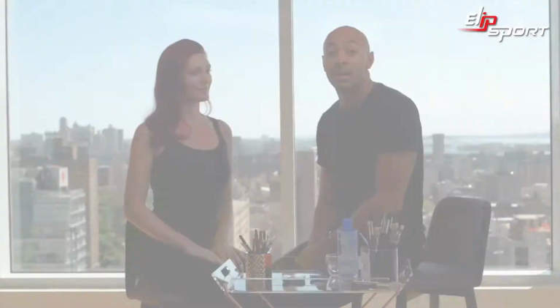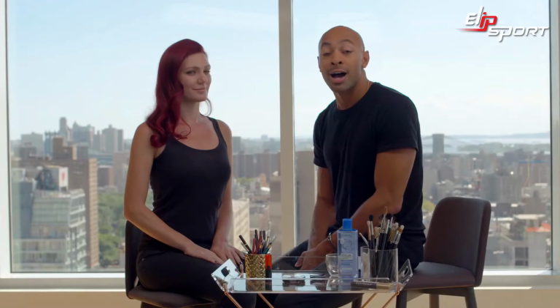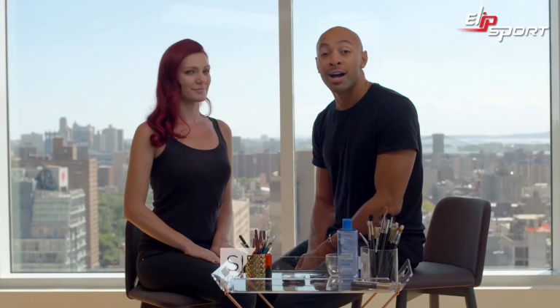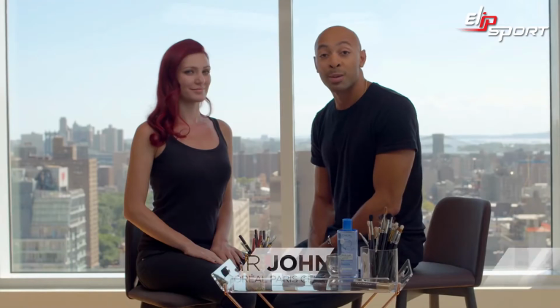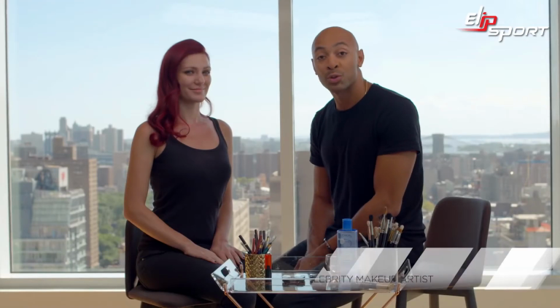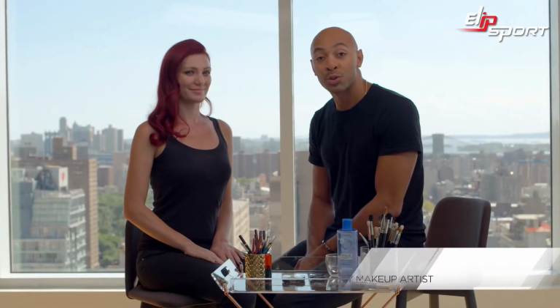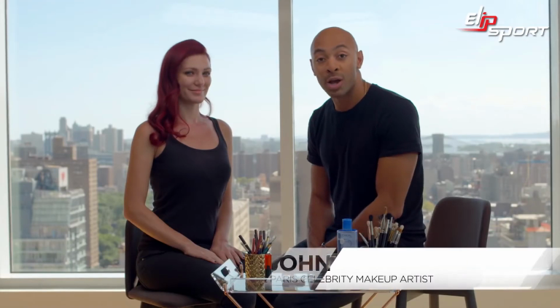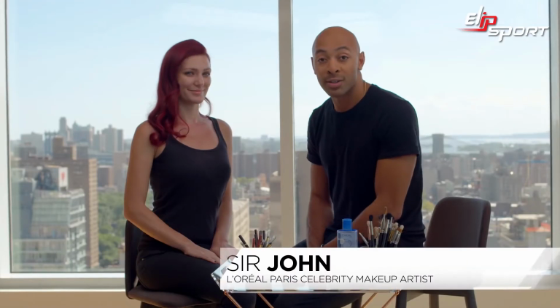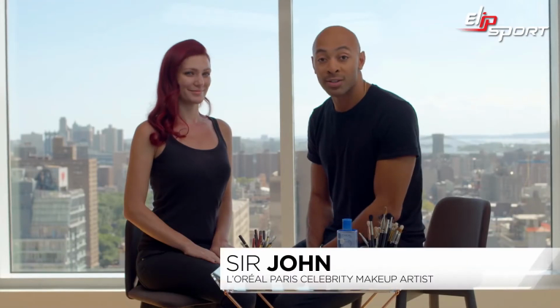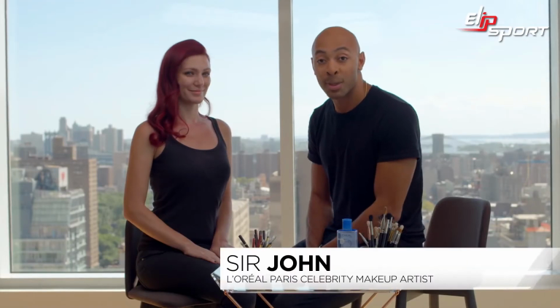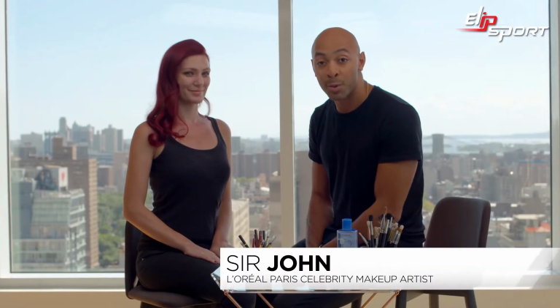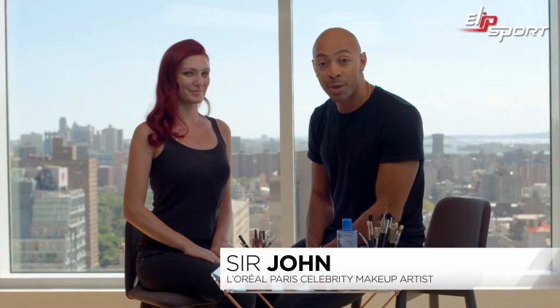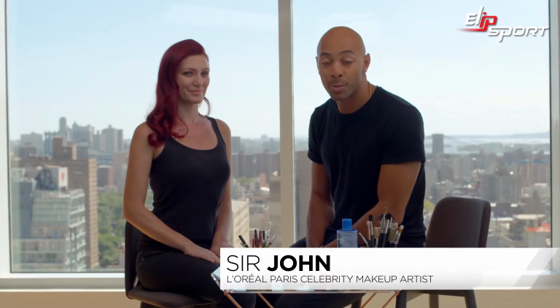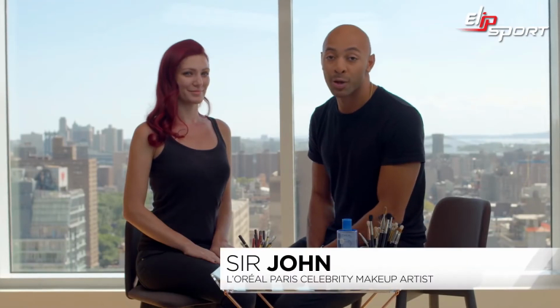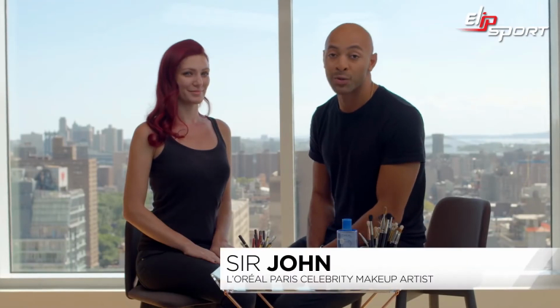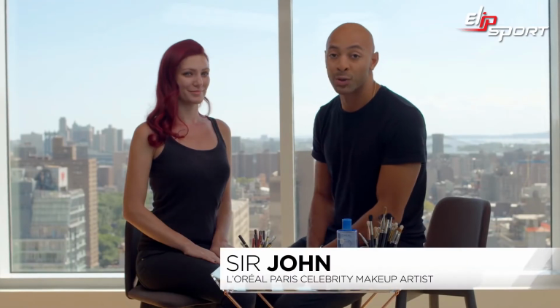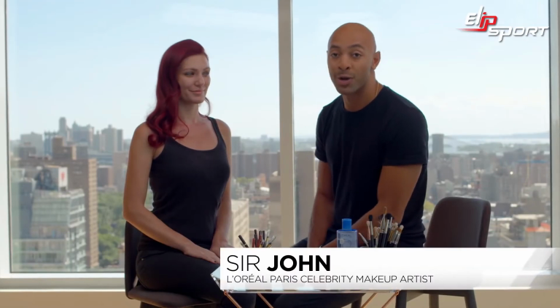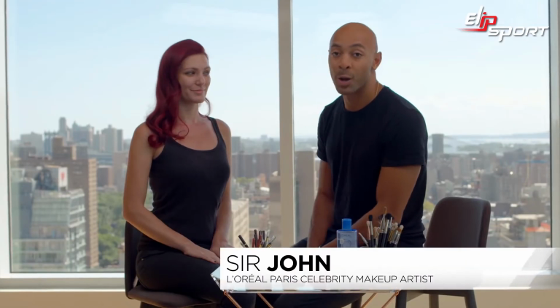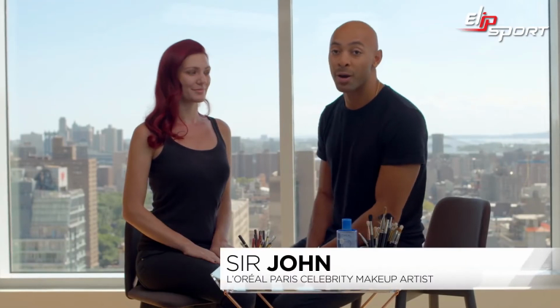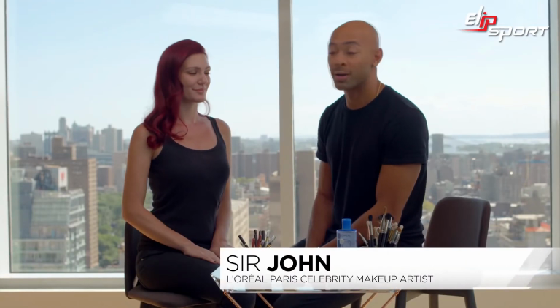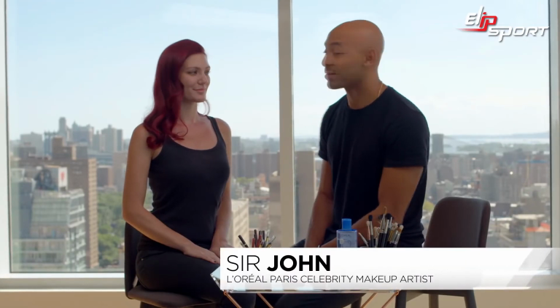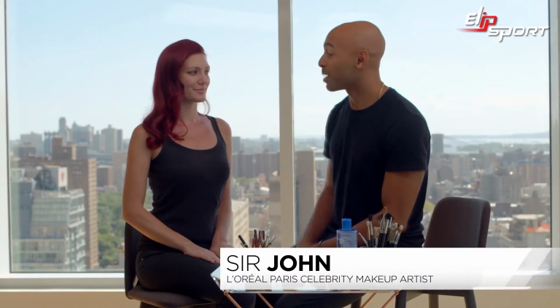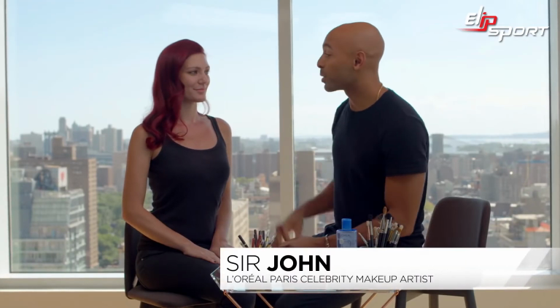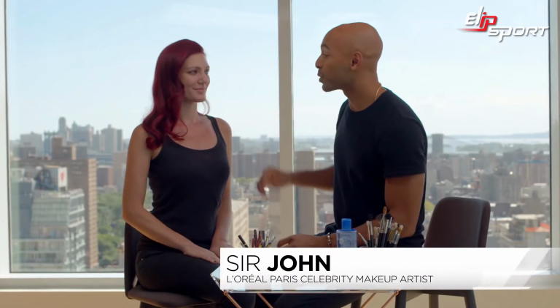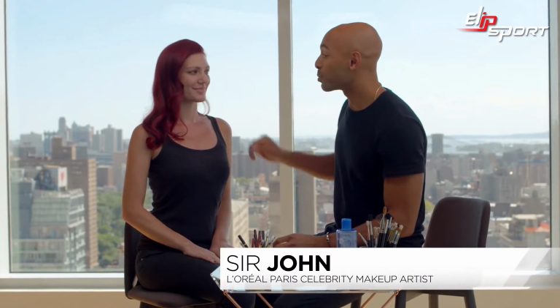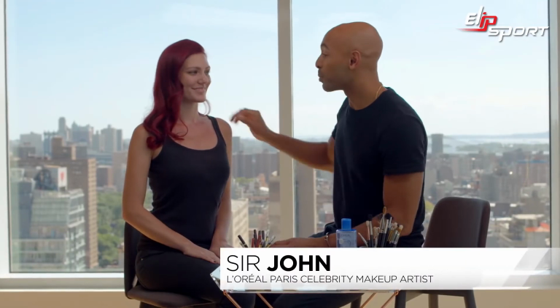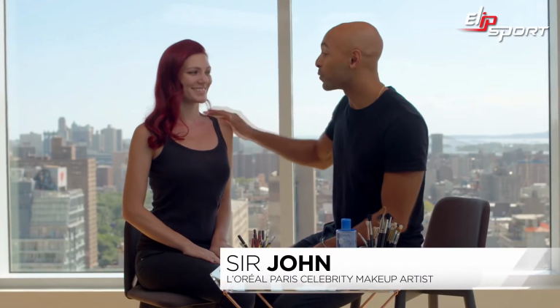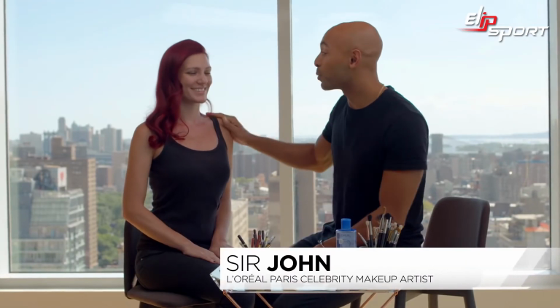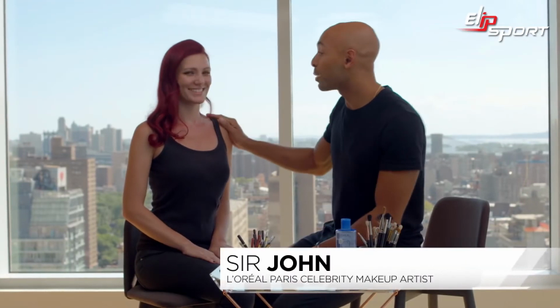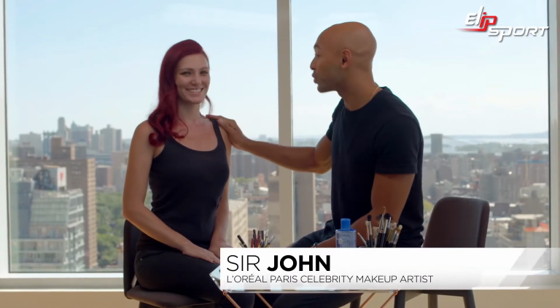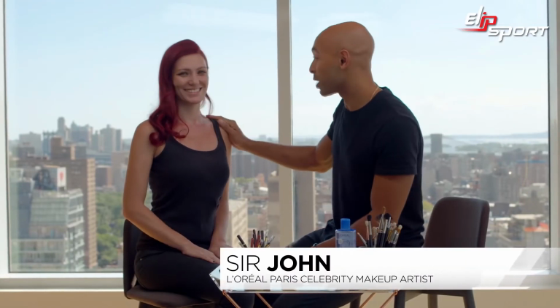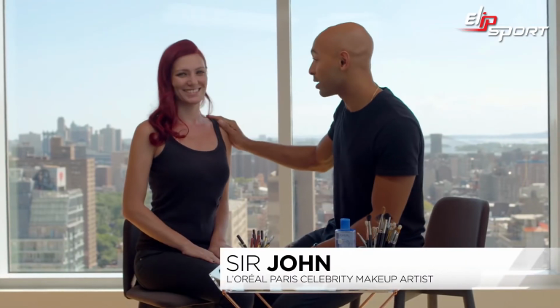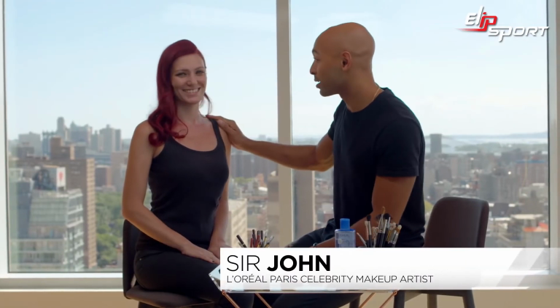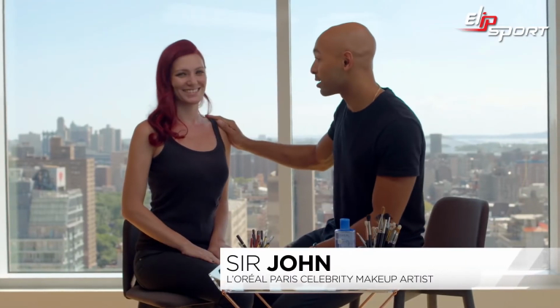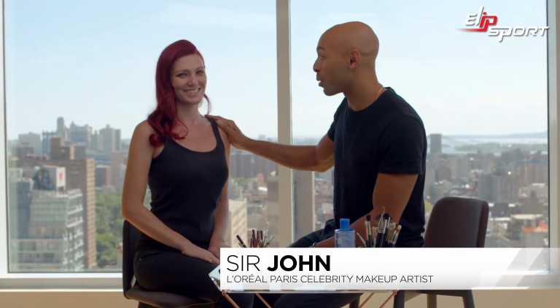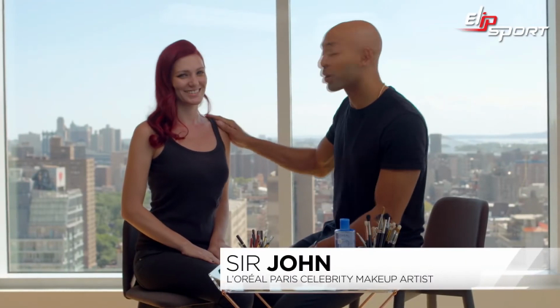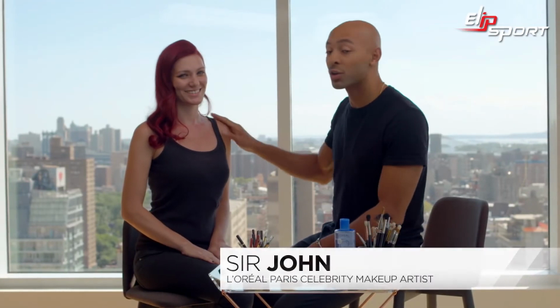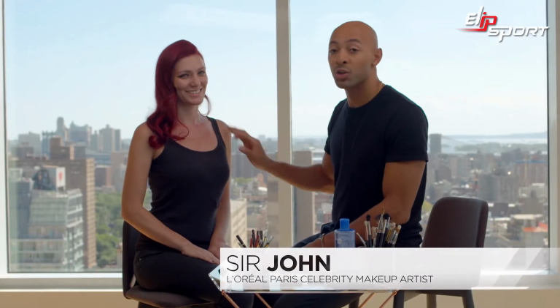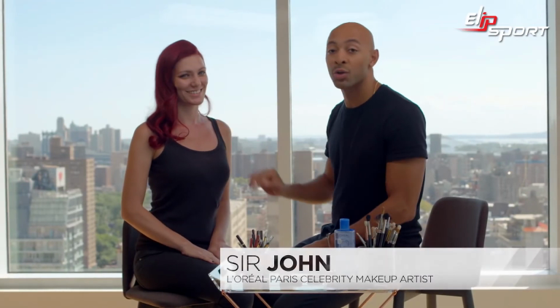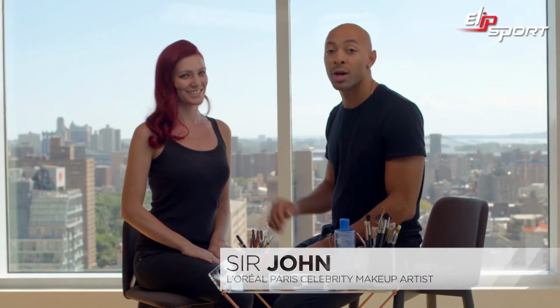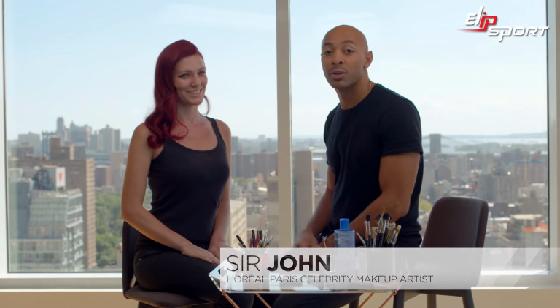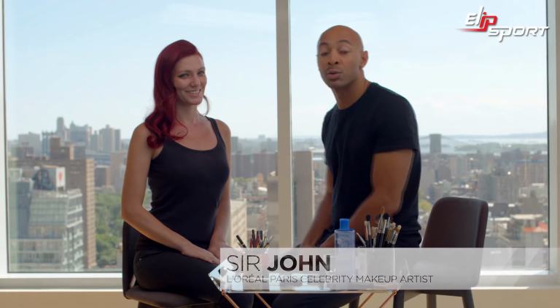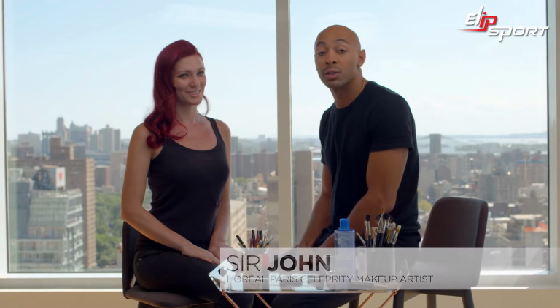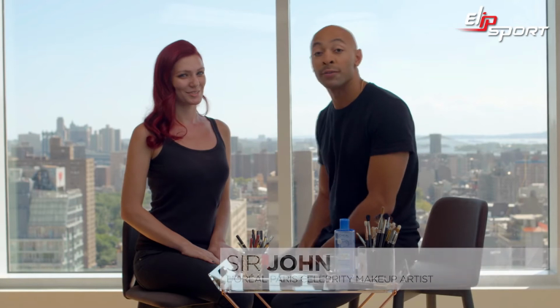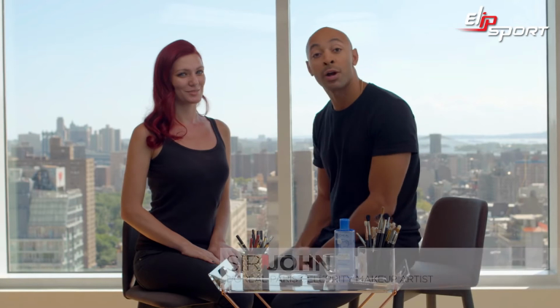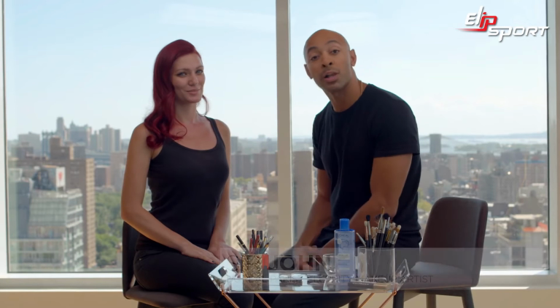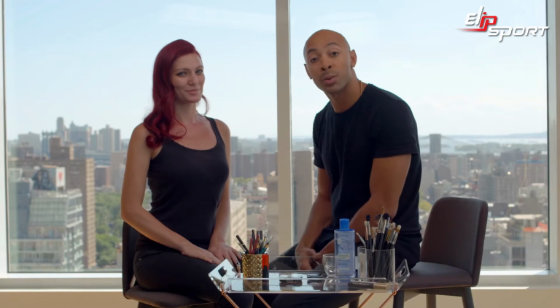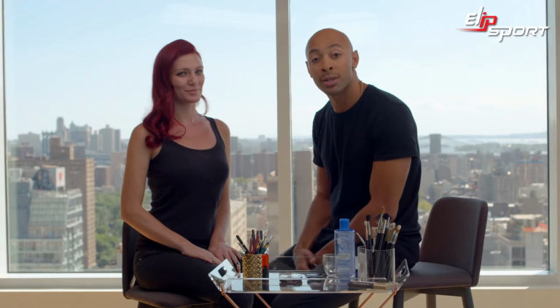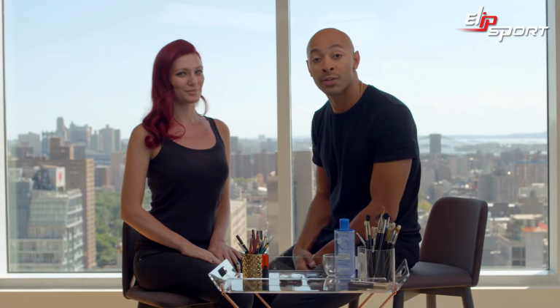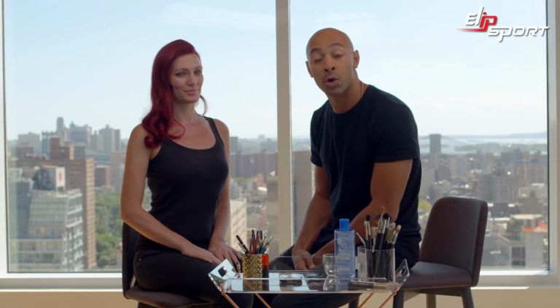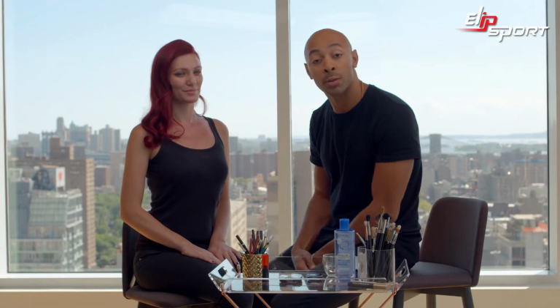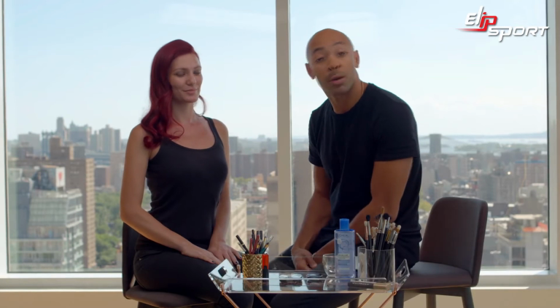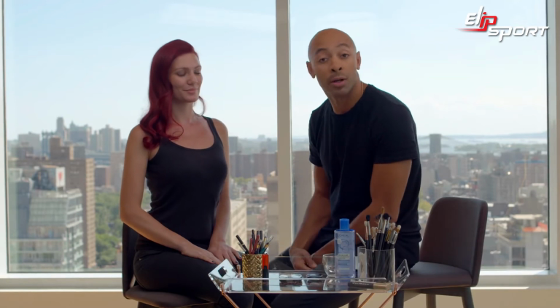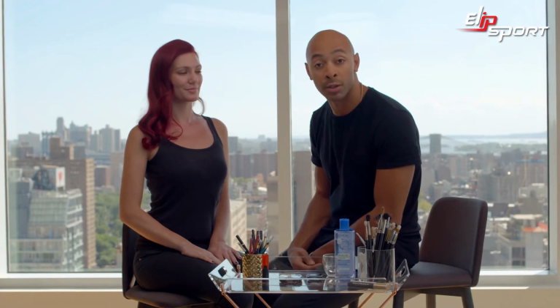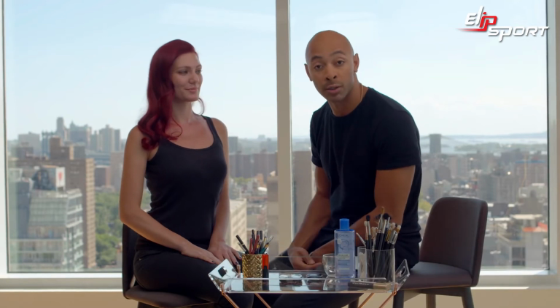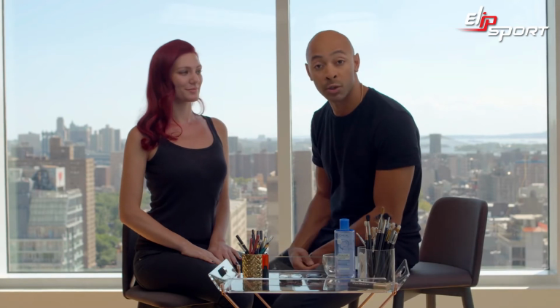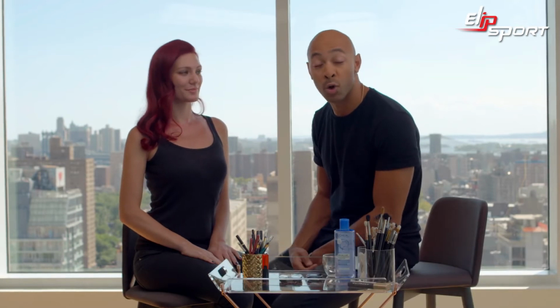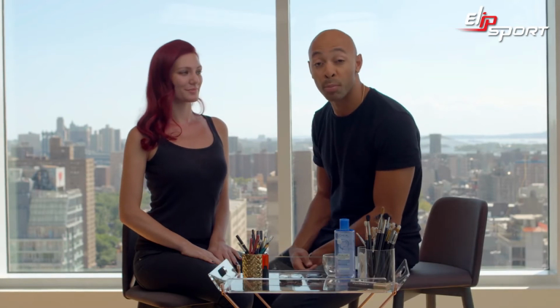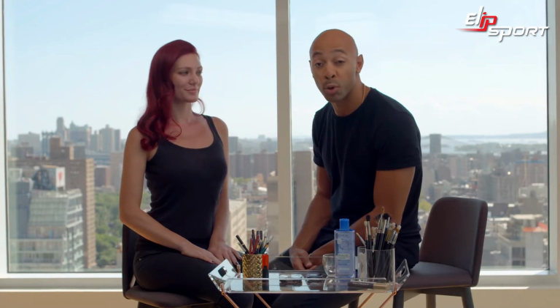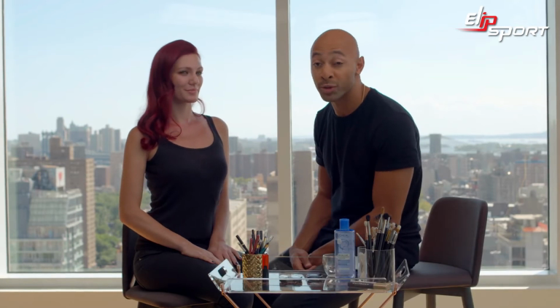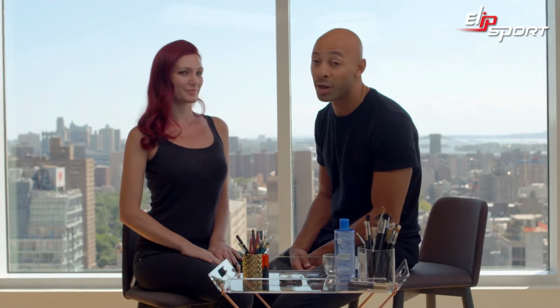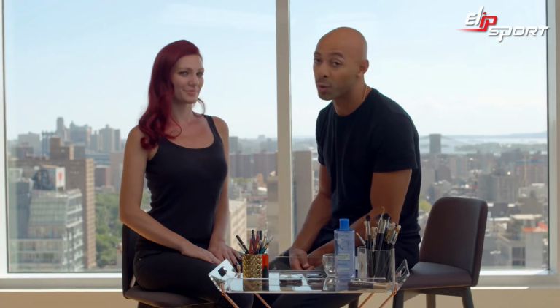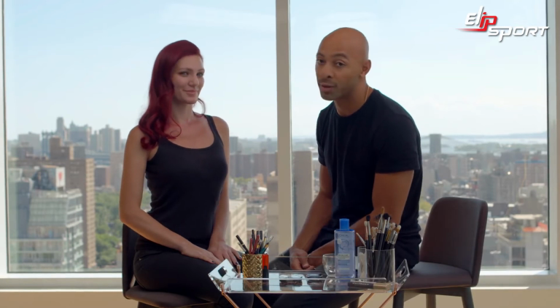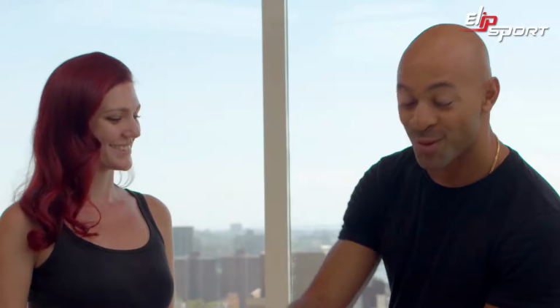Hi, I'm Sir John, celebrity makeup artist for L'Oreal Paris. I'm here with my beautiful model, Shea, and we're going to show you how to do a look for Halloween that's all about color, called Bold Heroine.